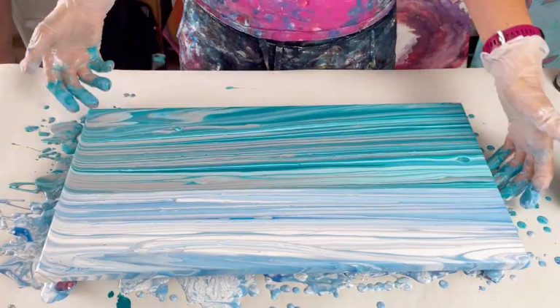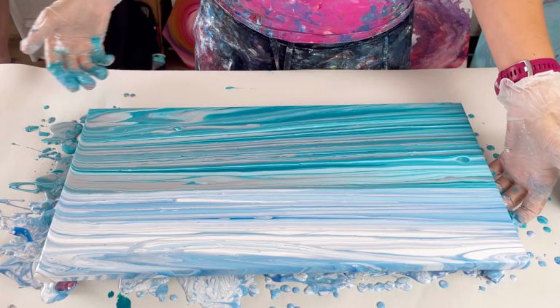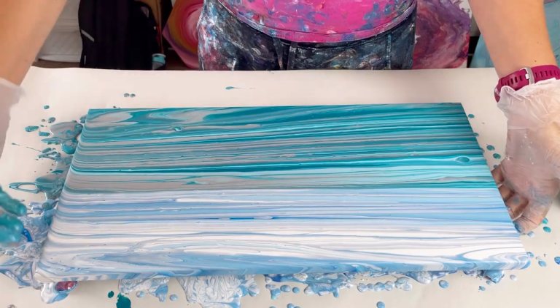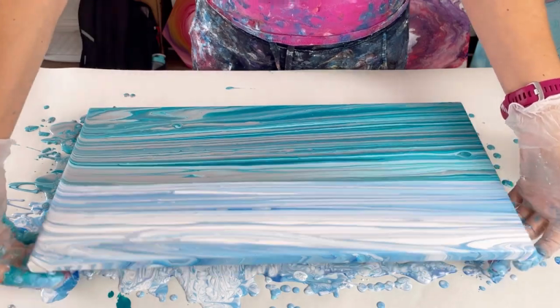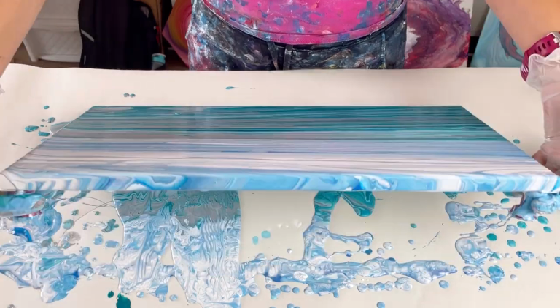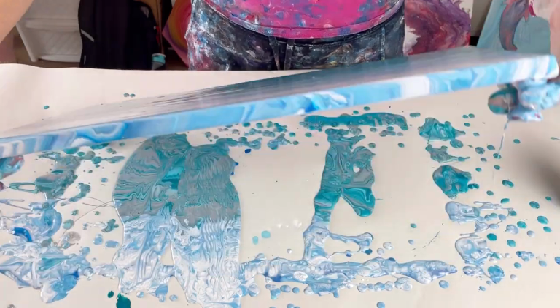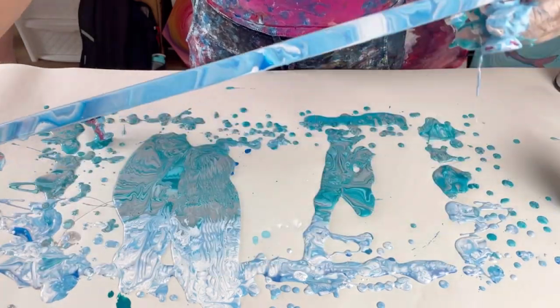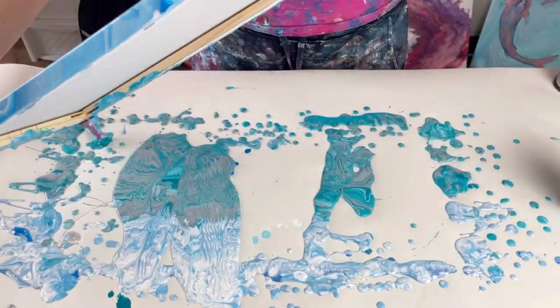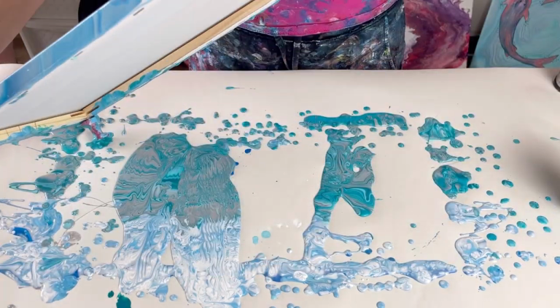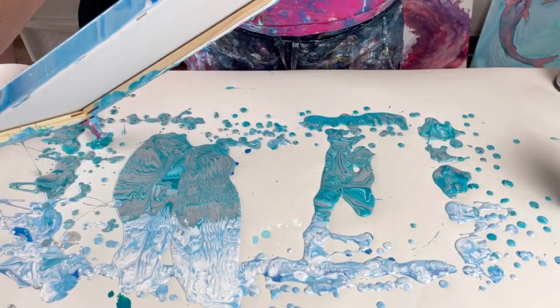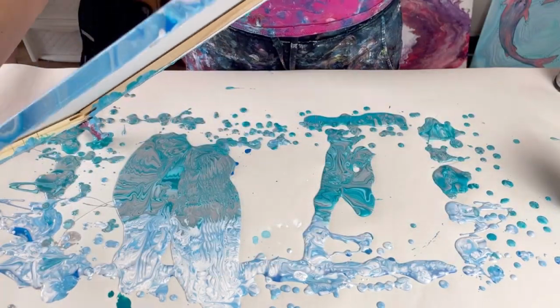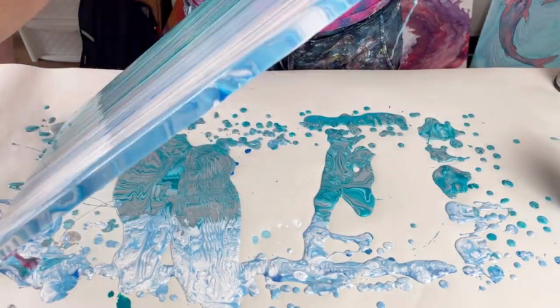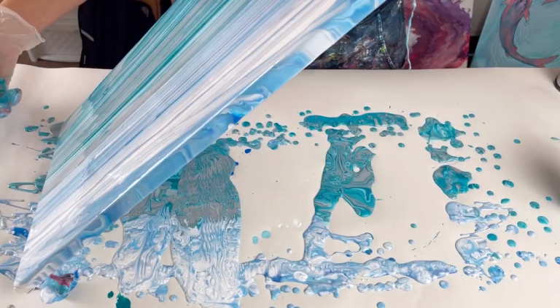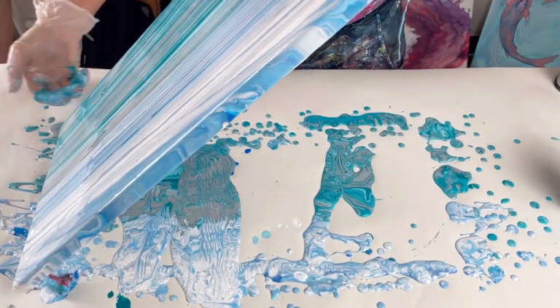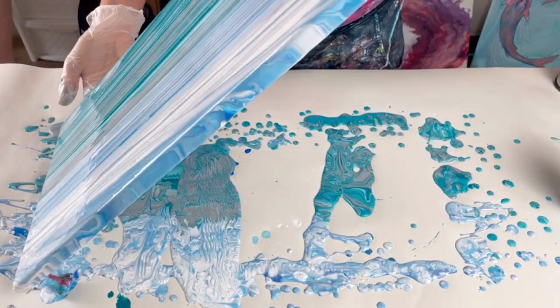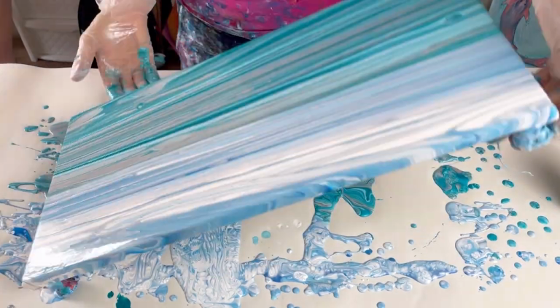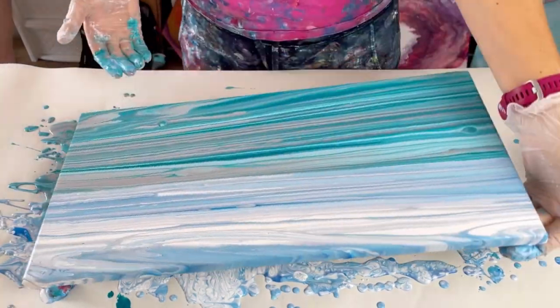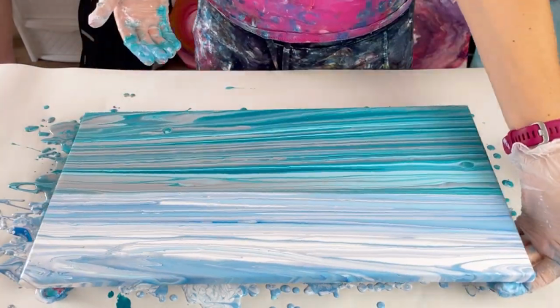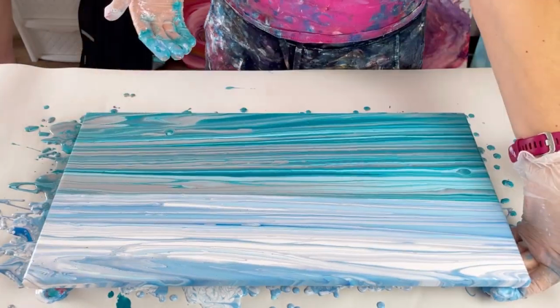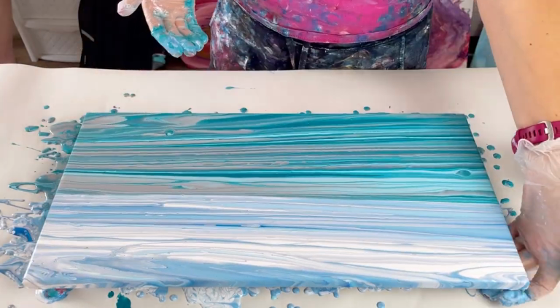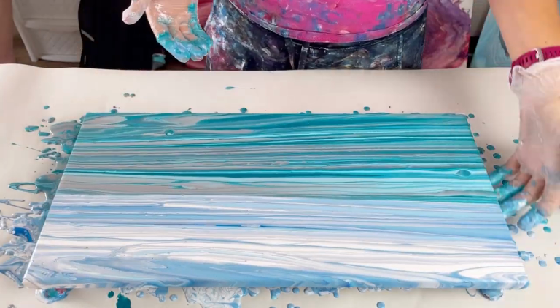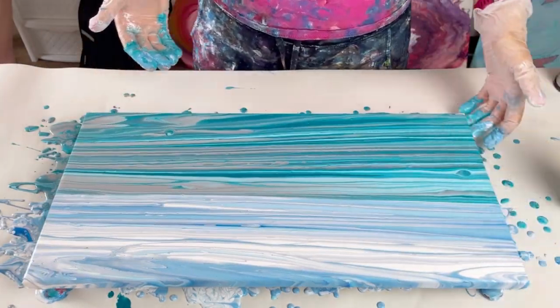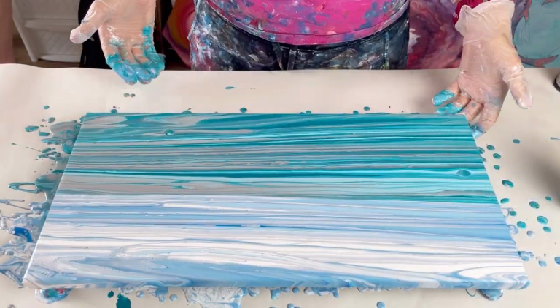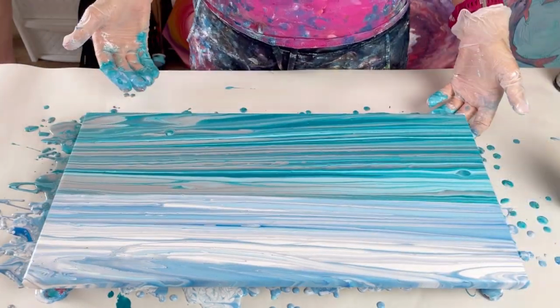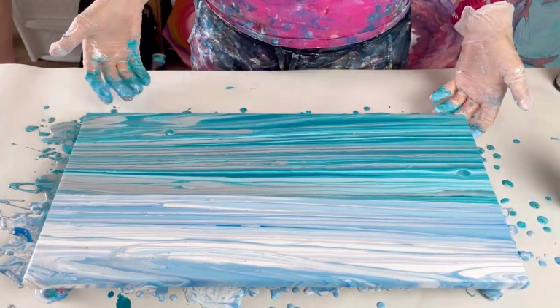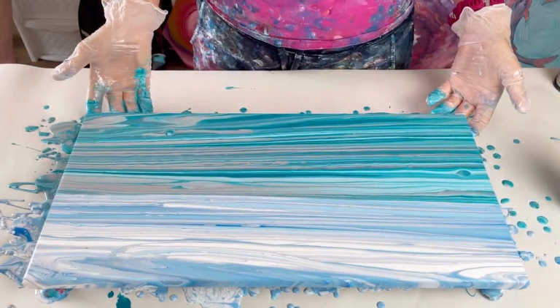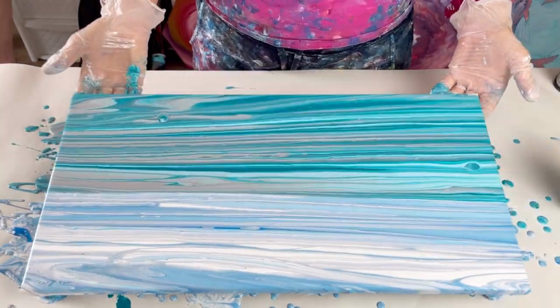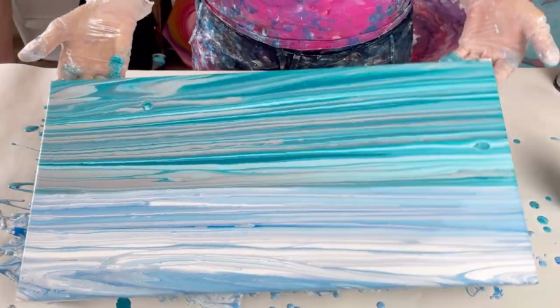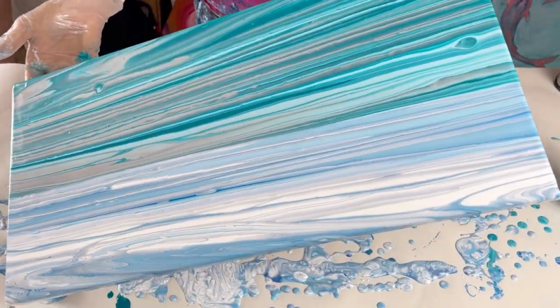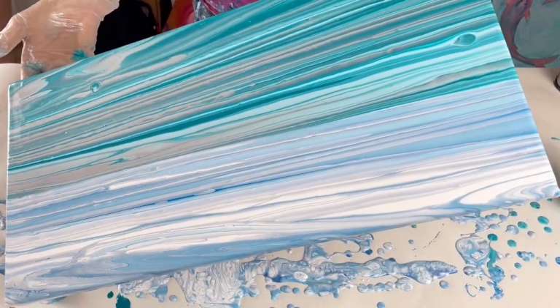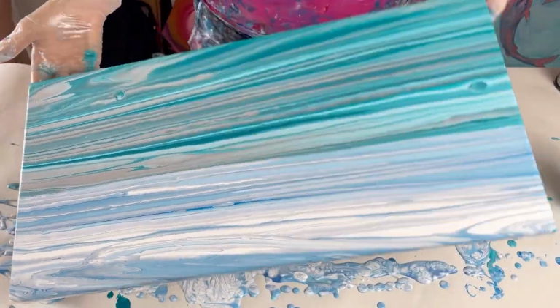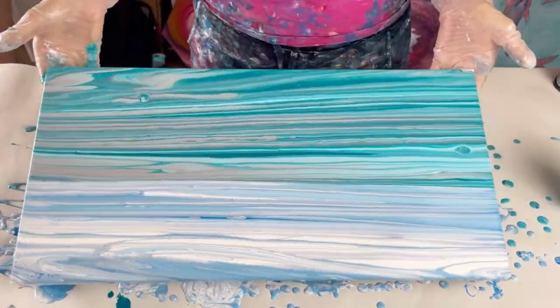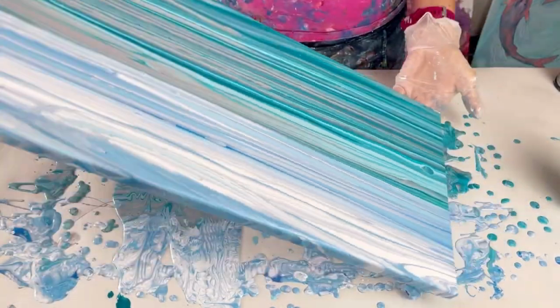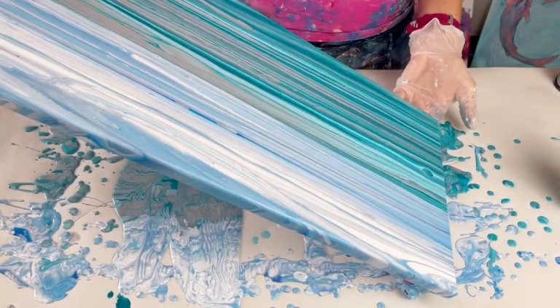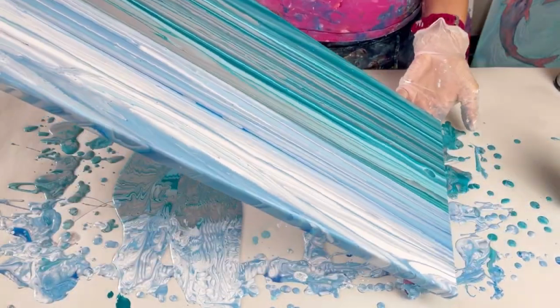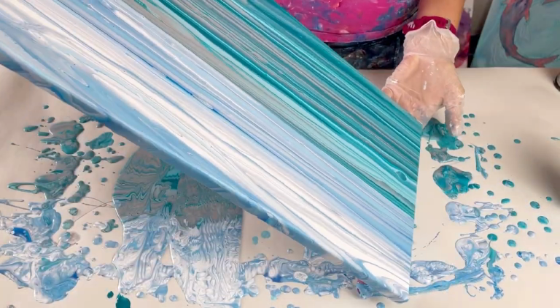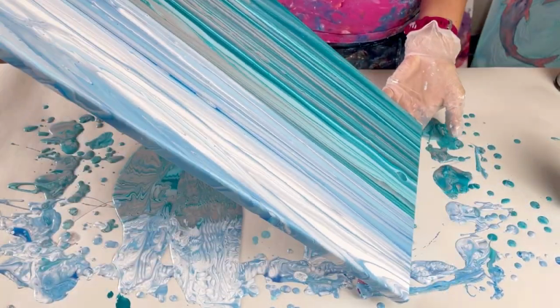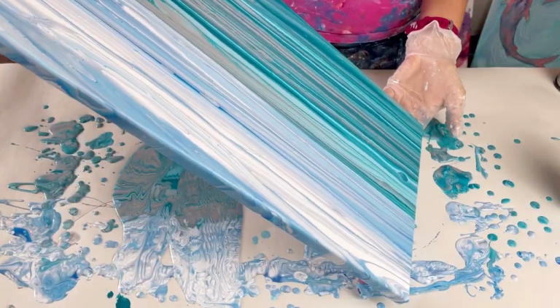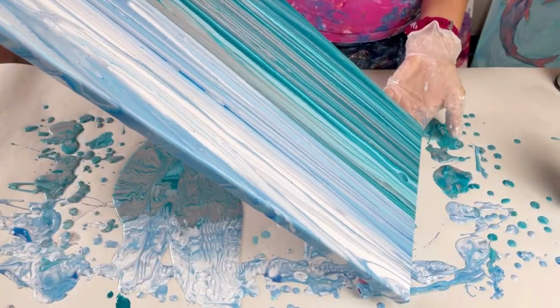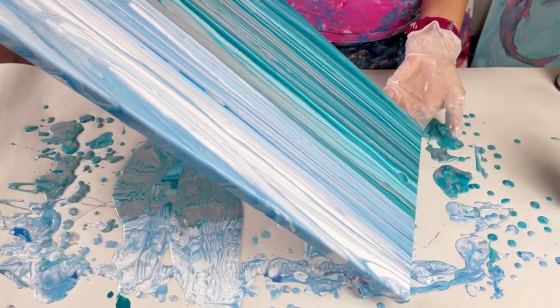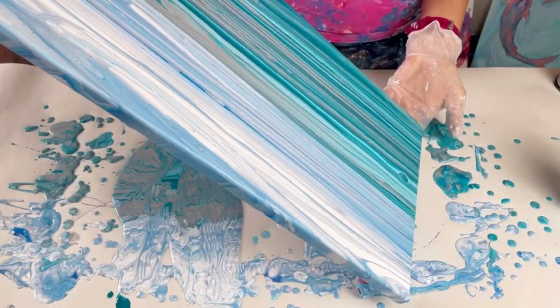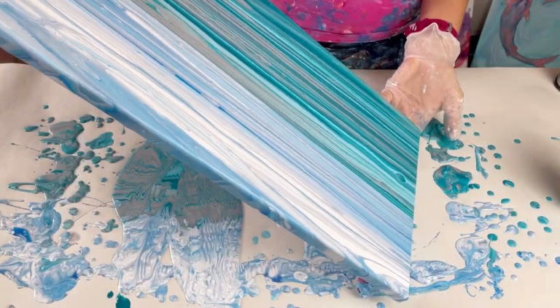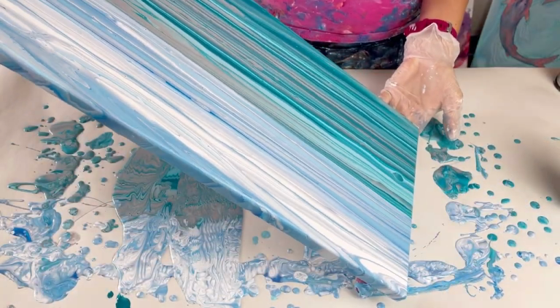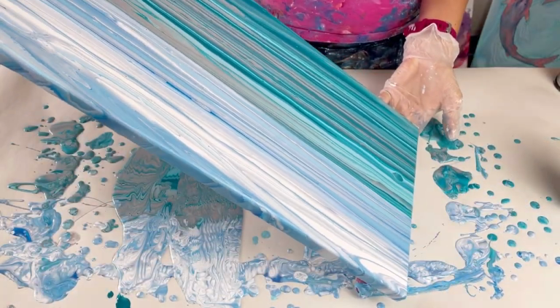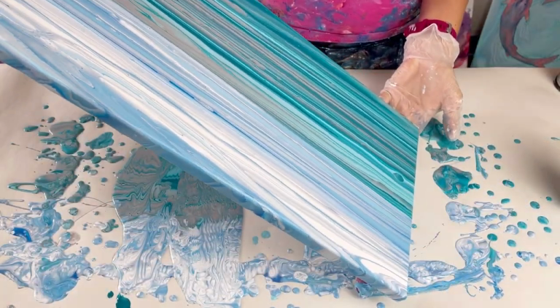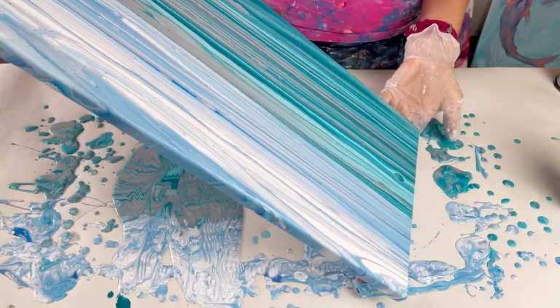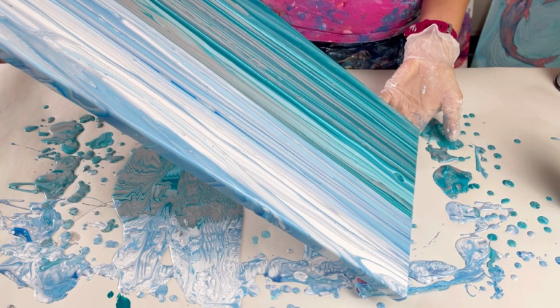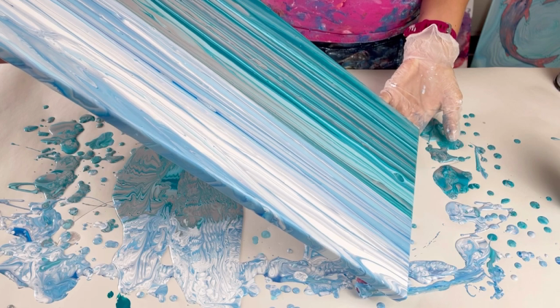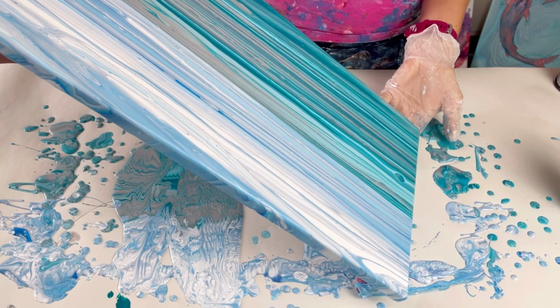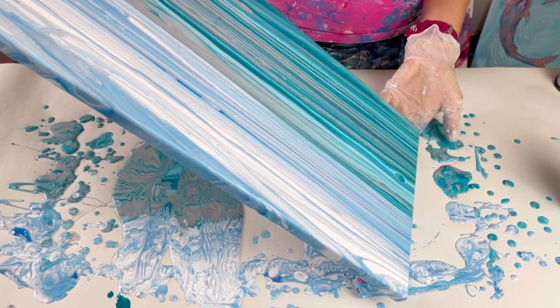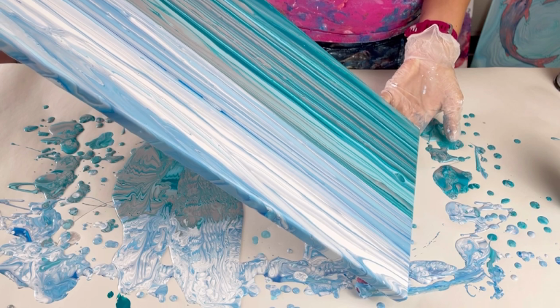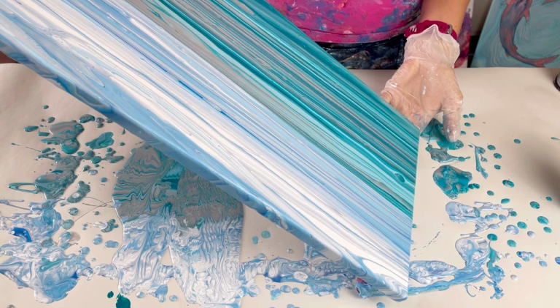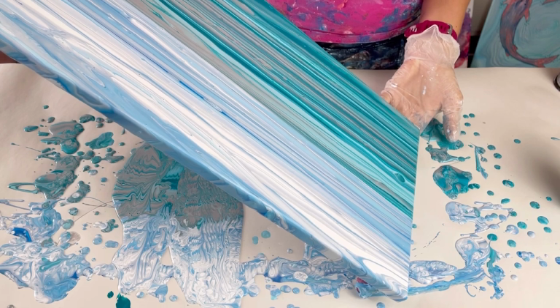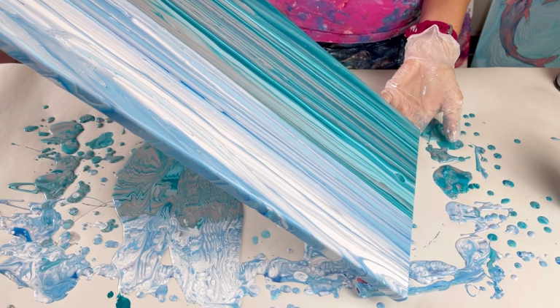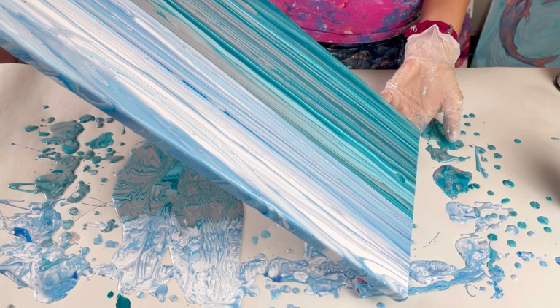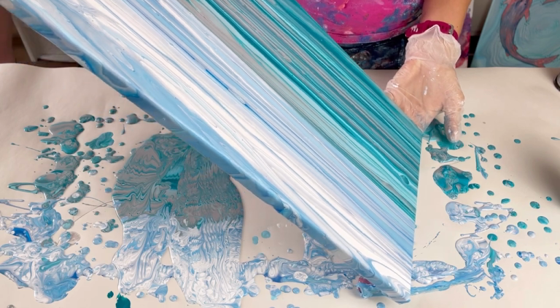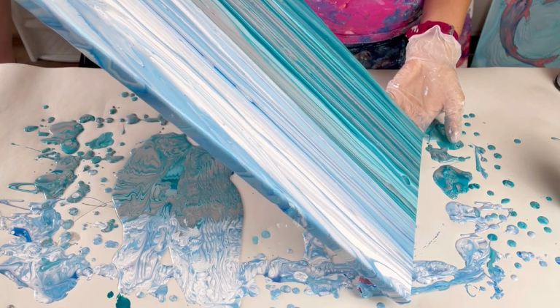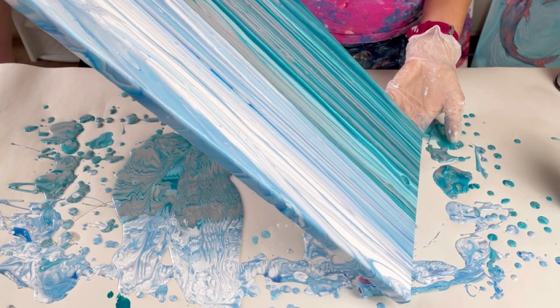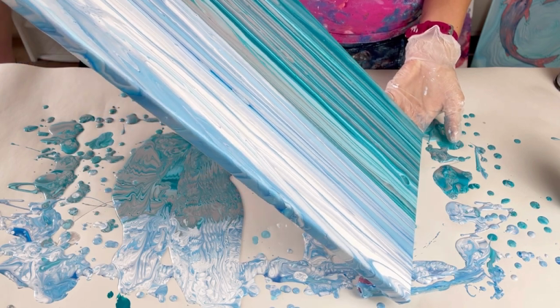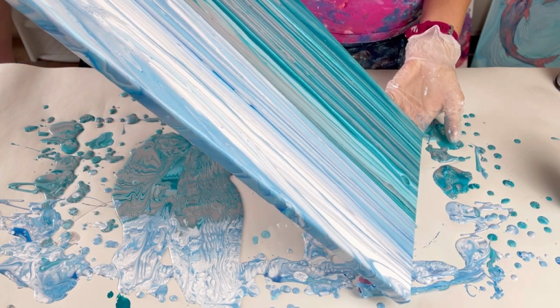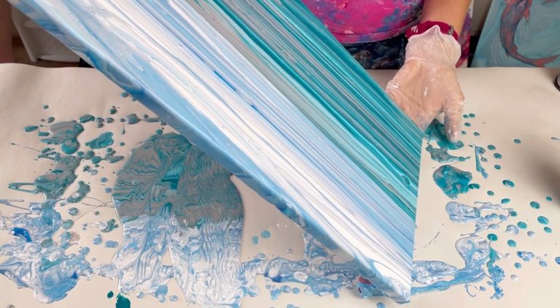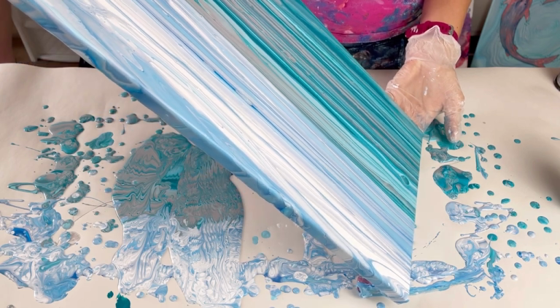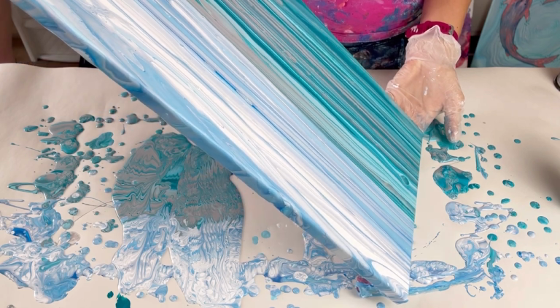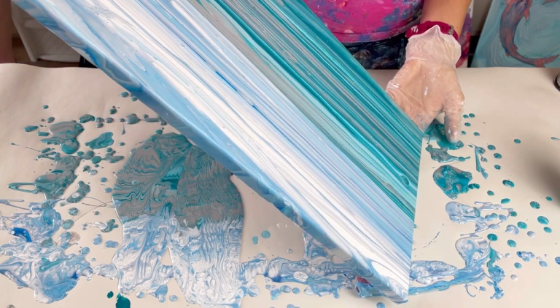Now just having a look, checking that I'm happy with the angle of the horizon — making sure that it's straight enough.